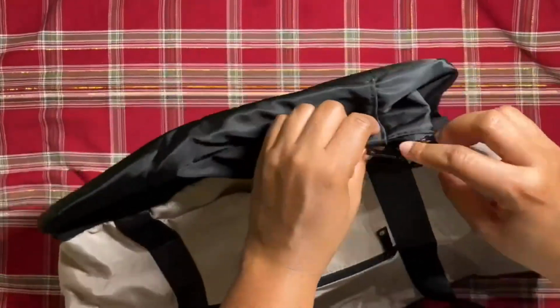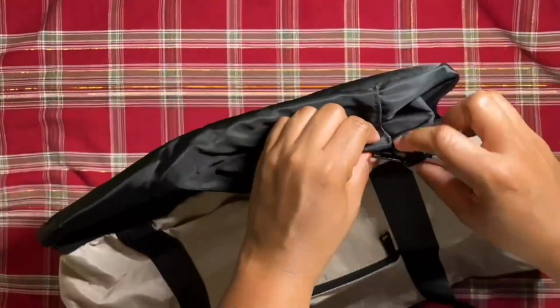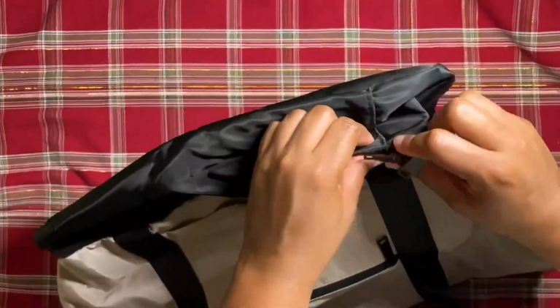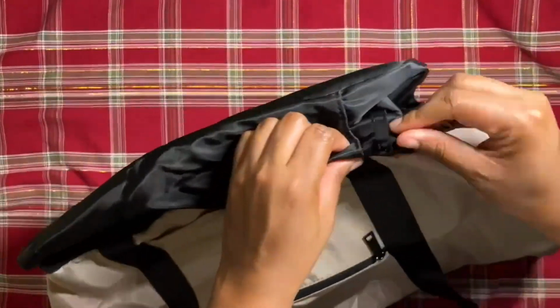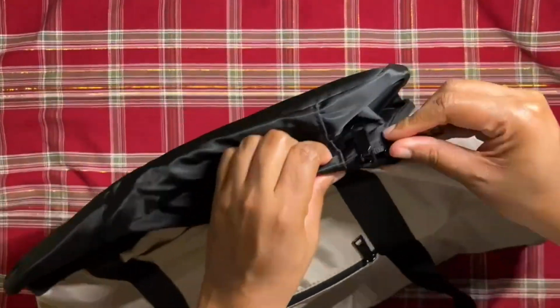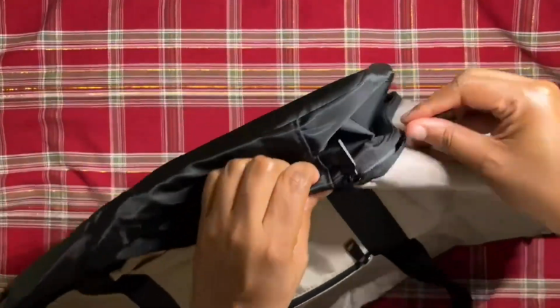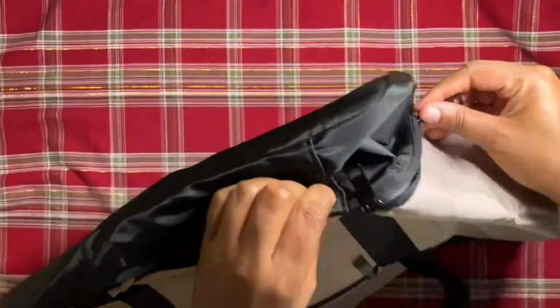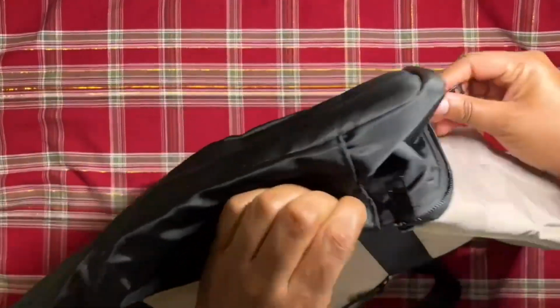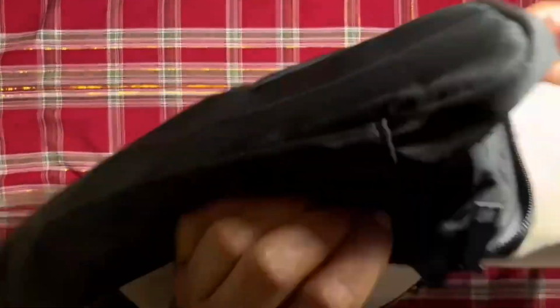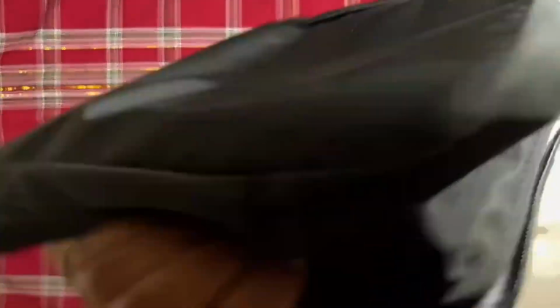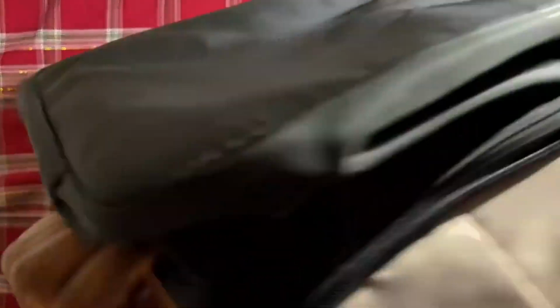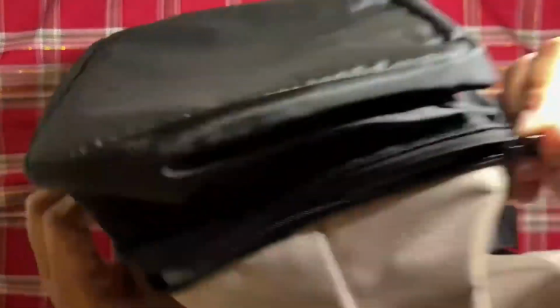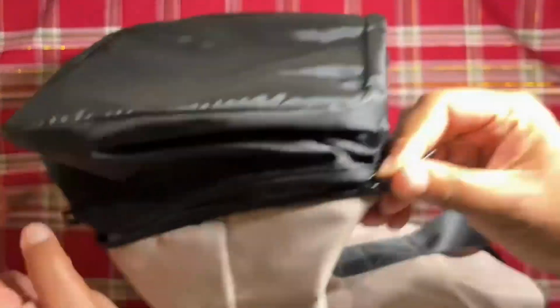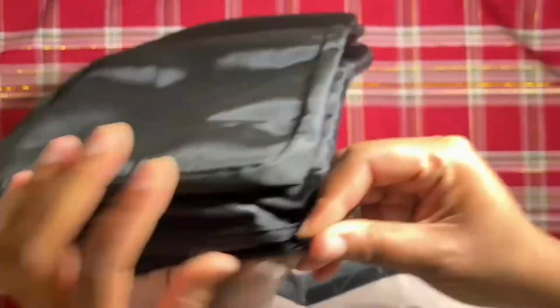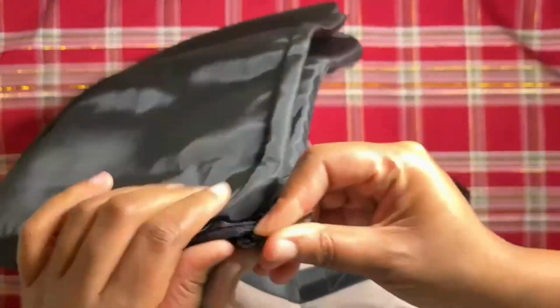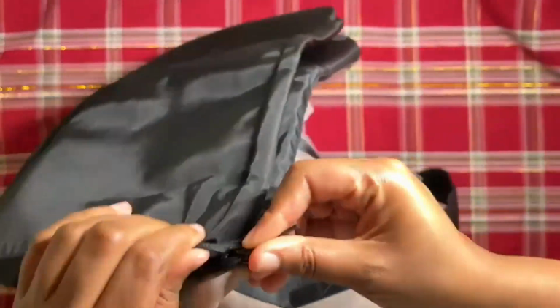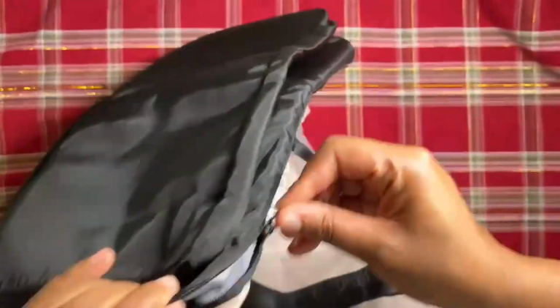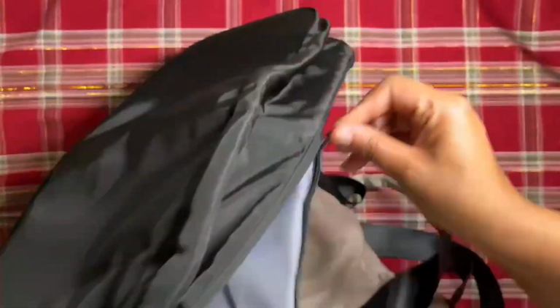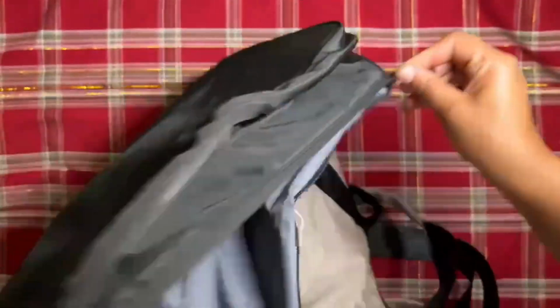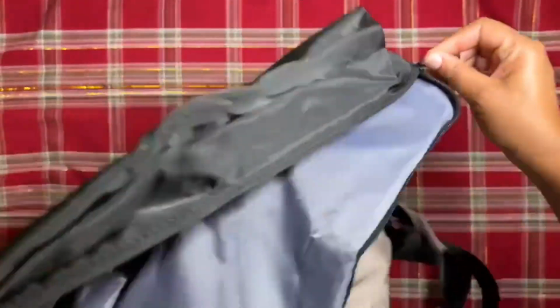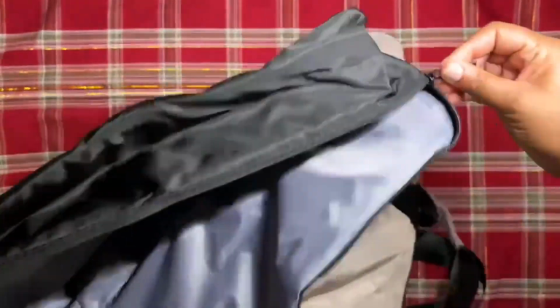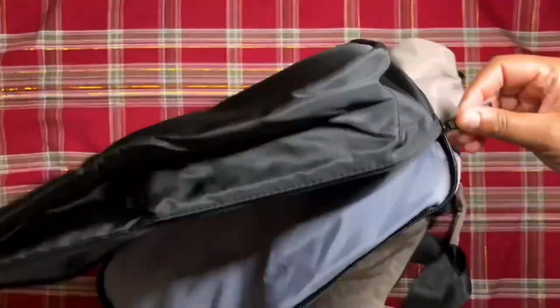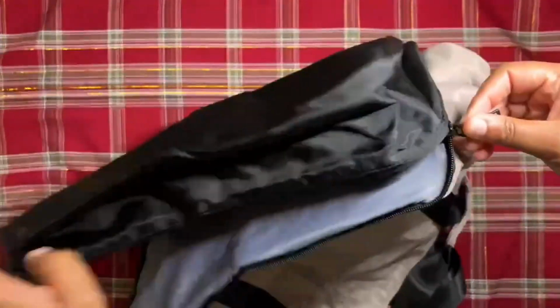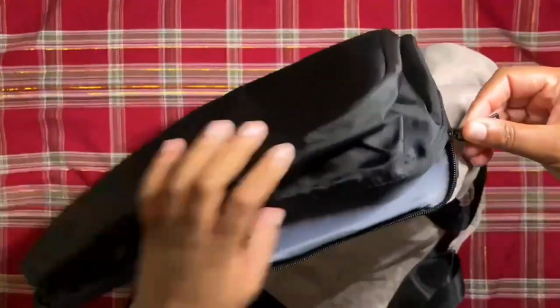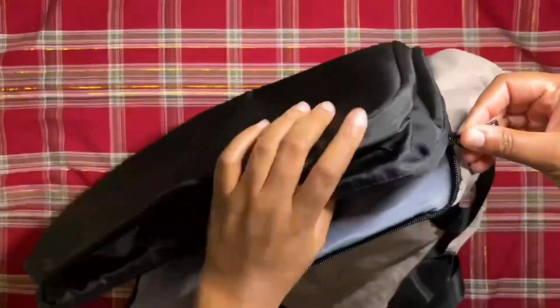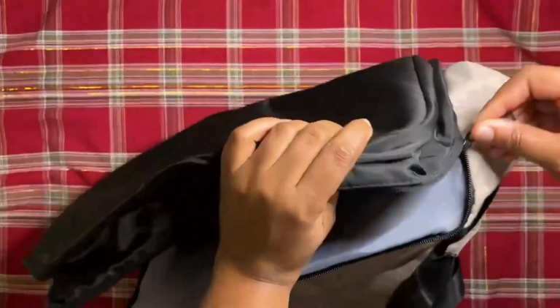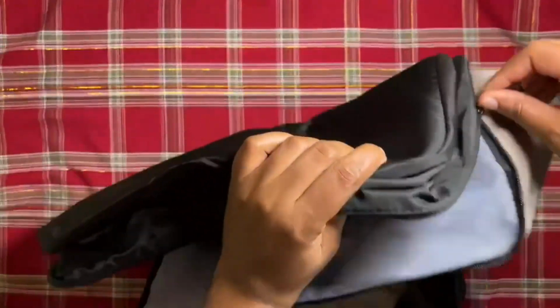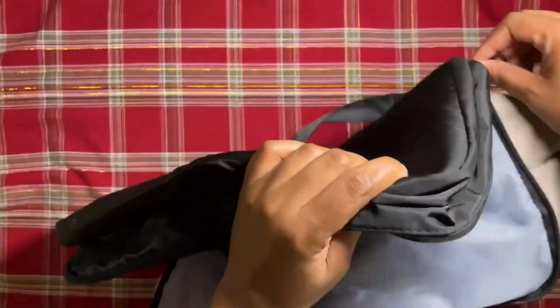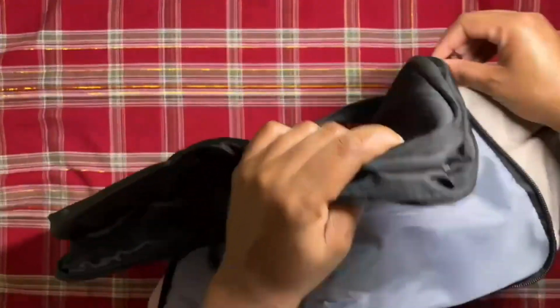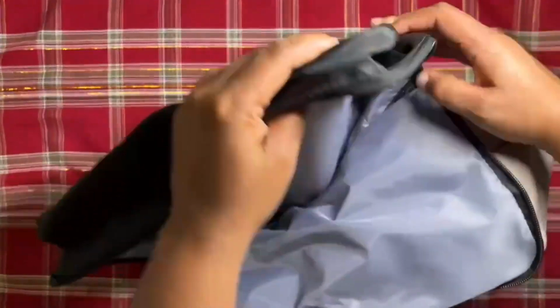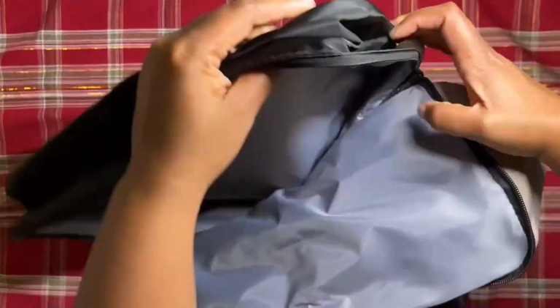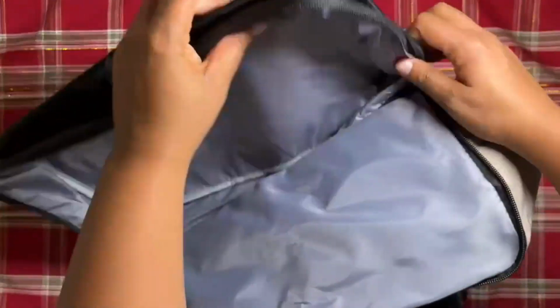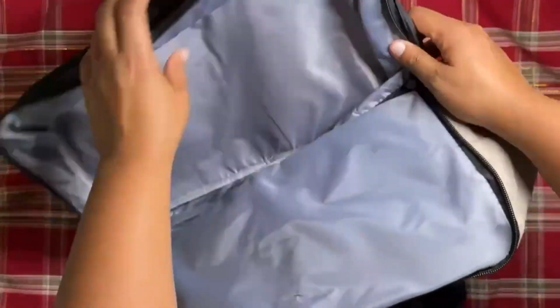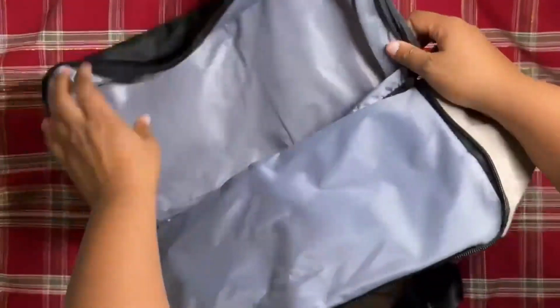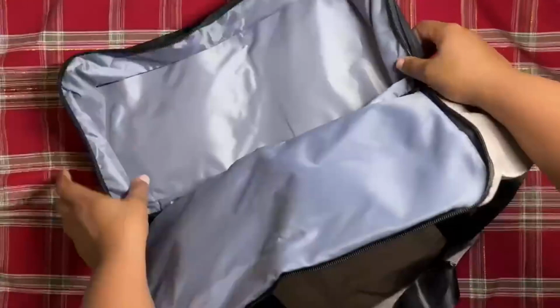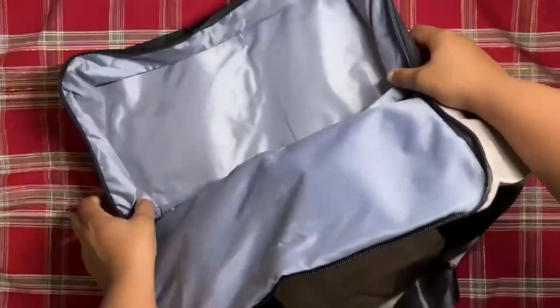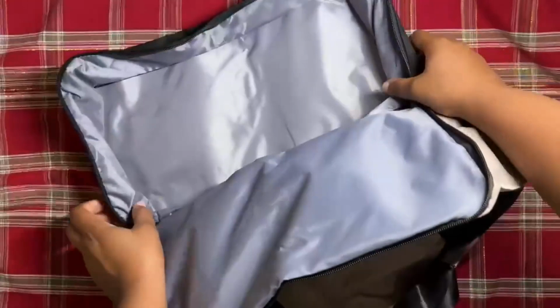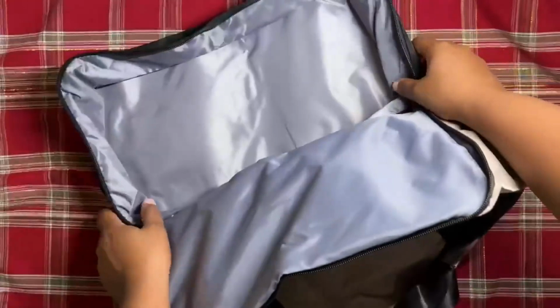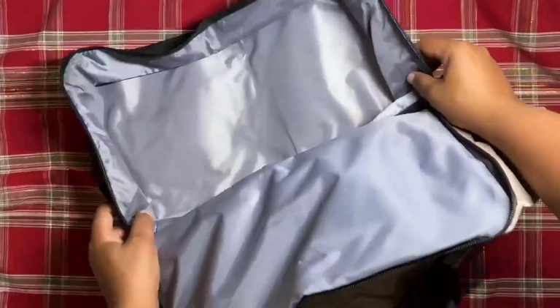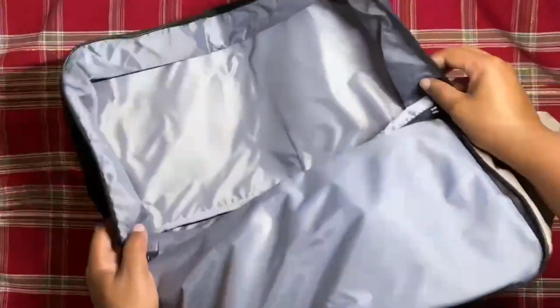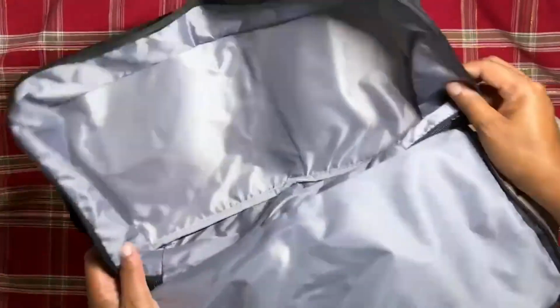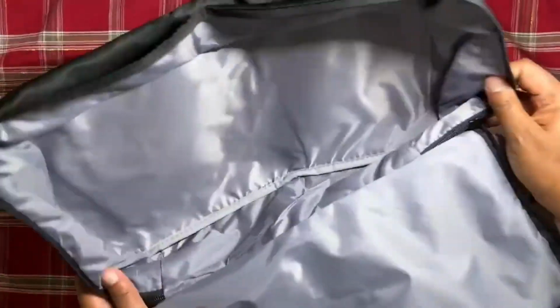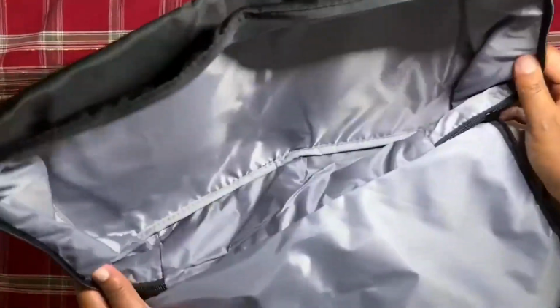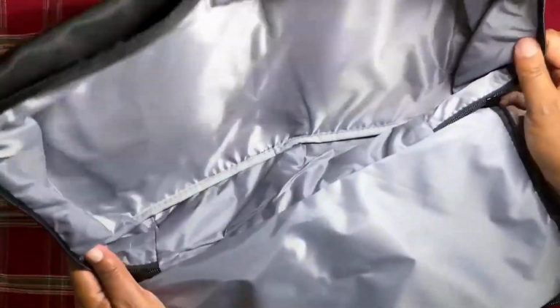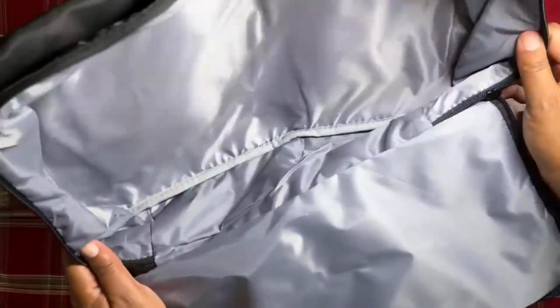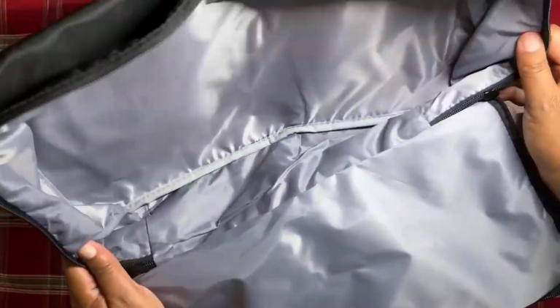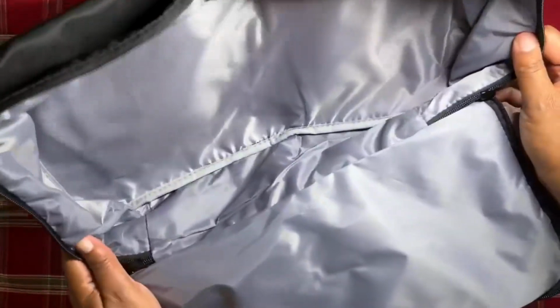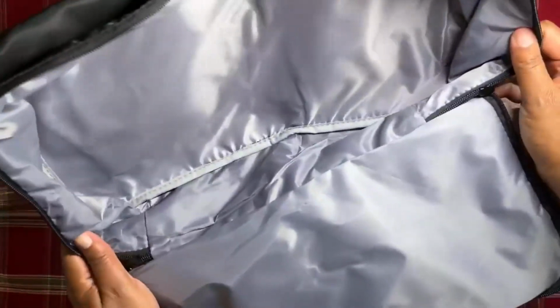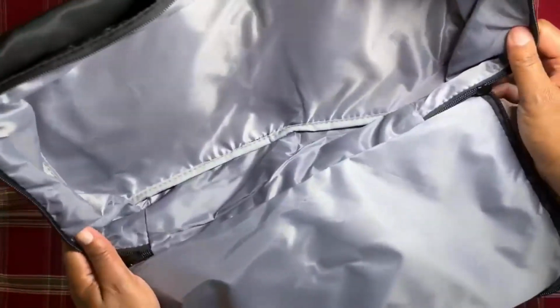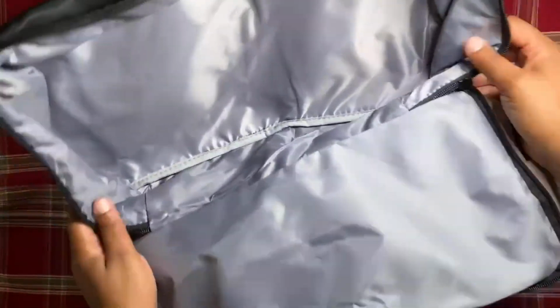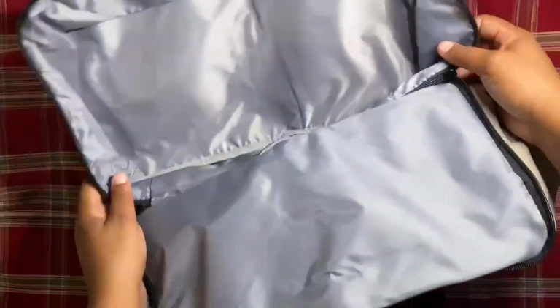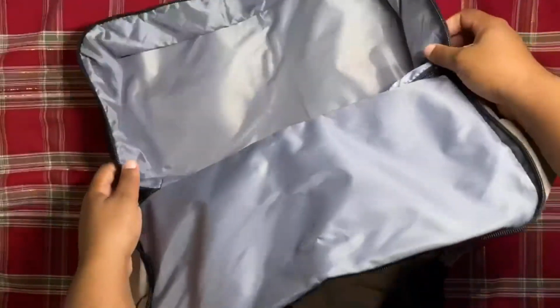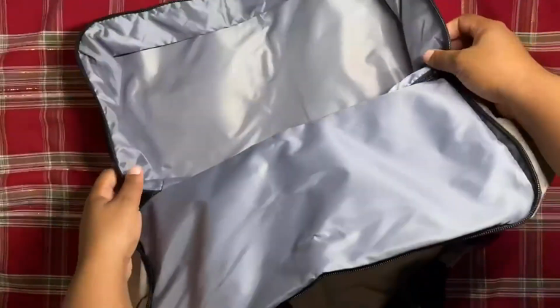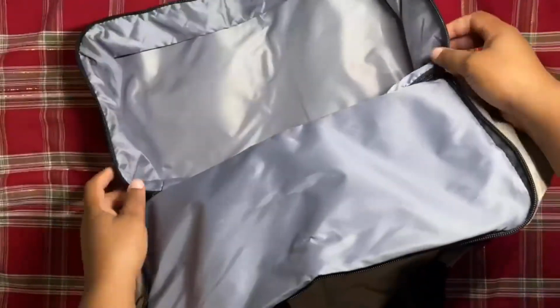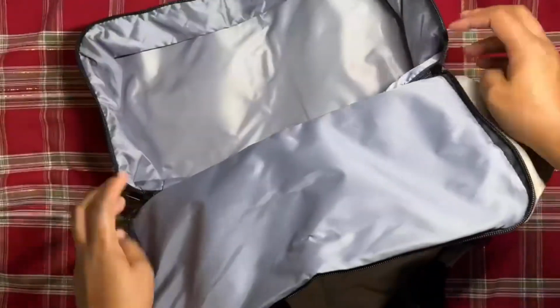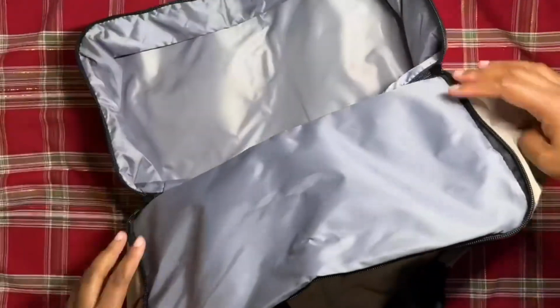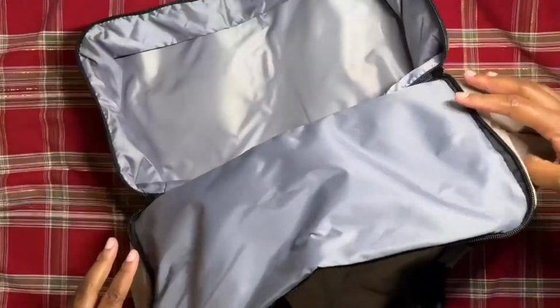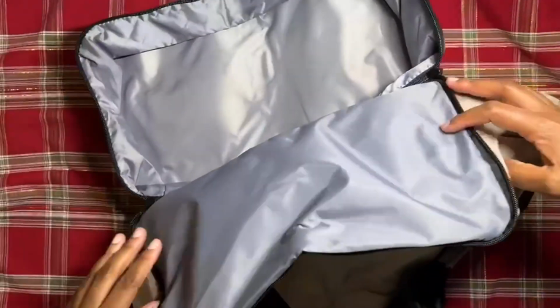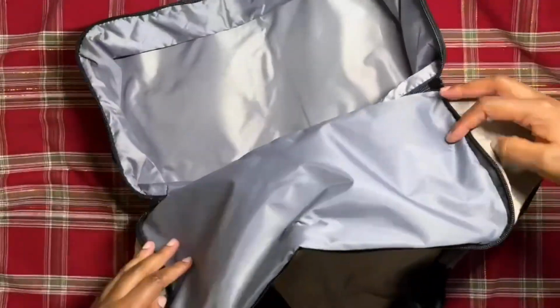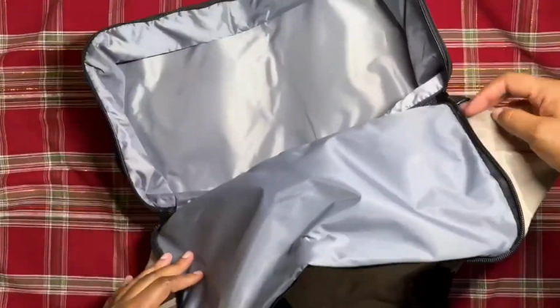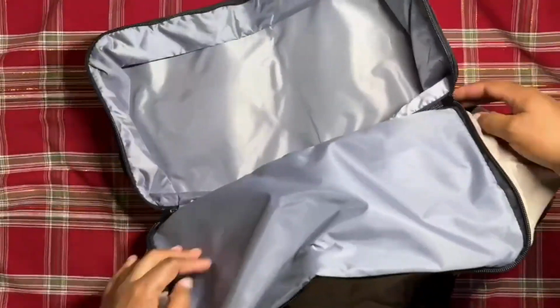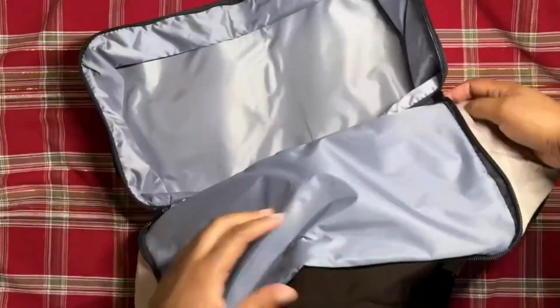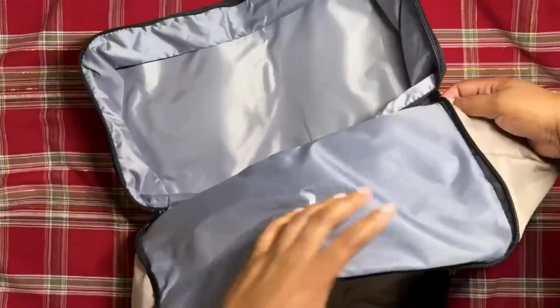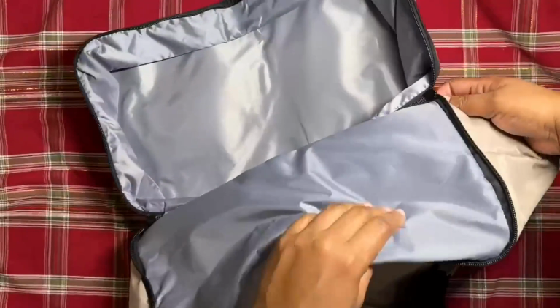You see me opening up that bottom part here. I will use it for shoes, but you can use it even for food.